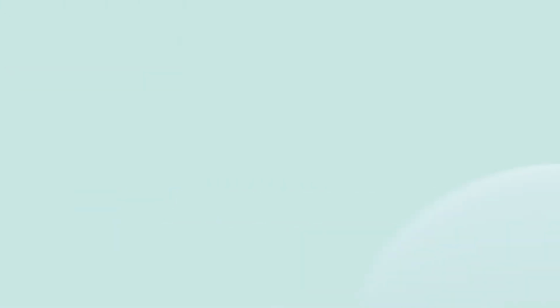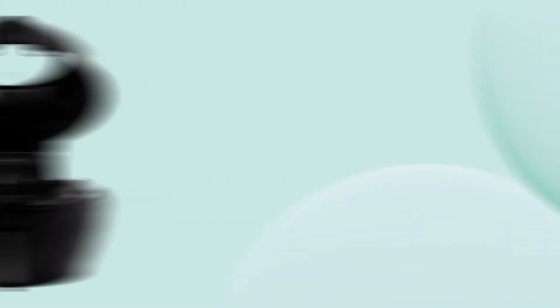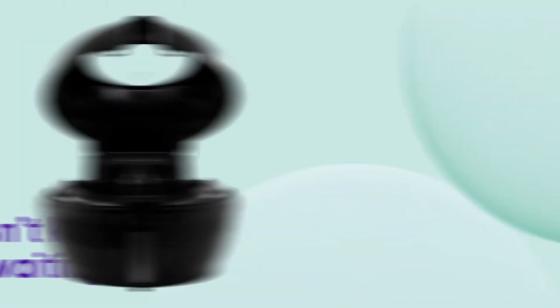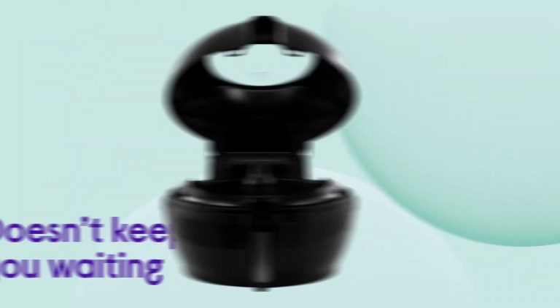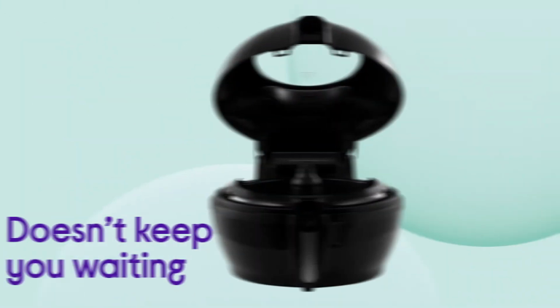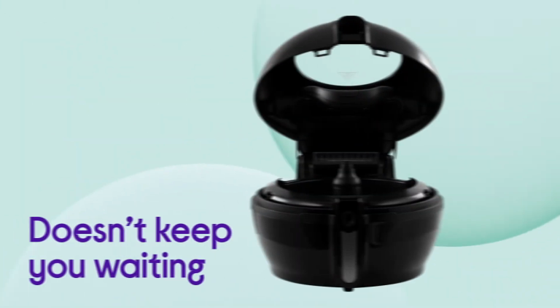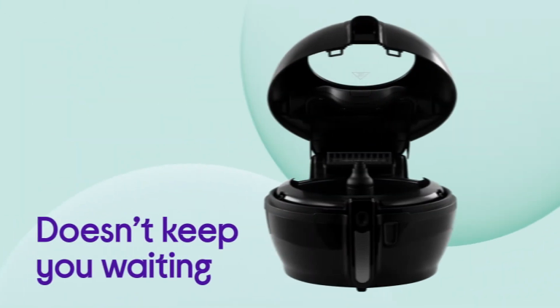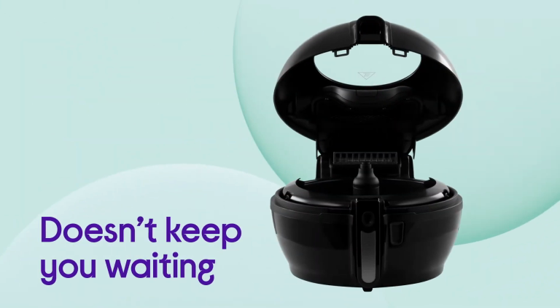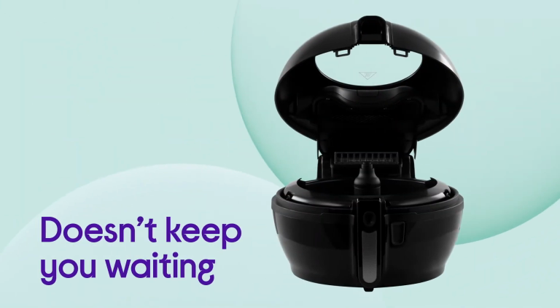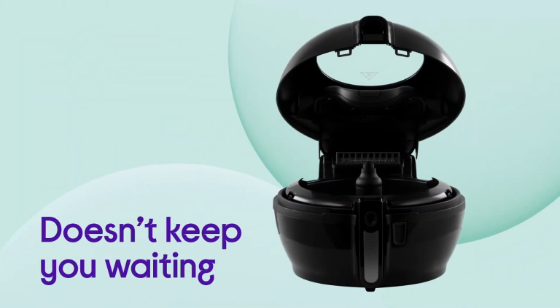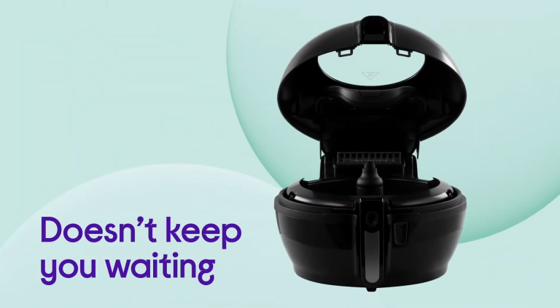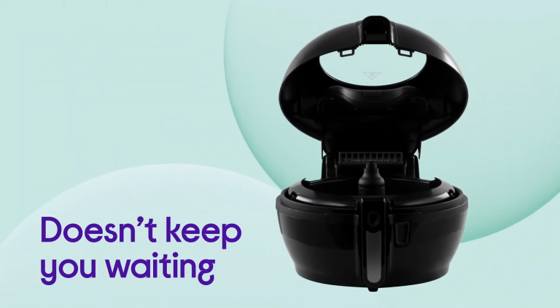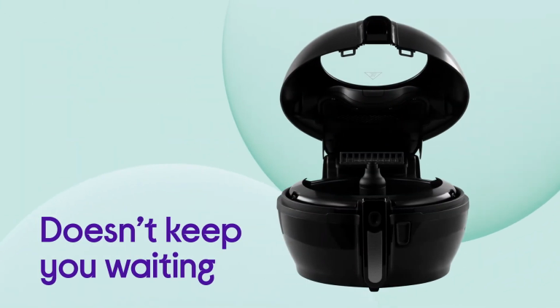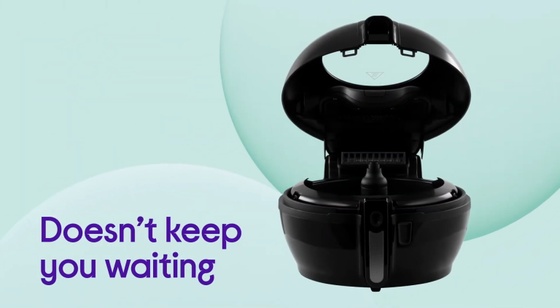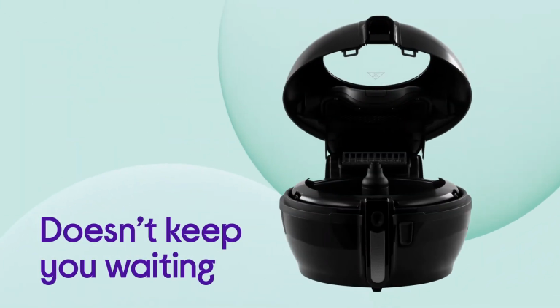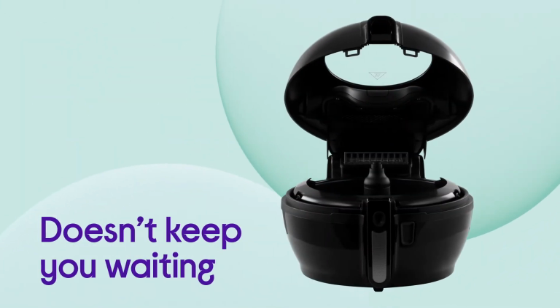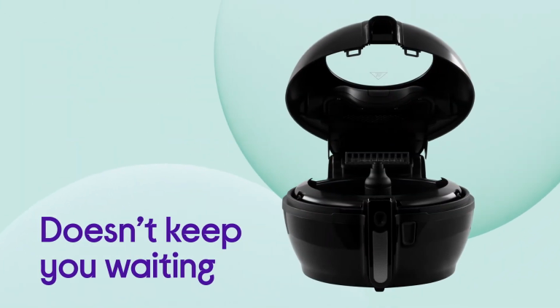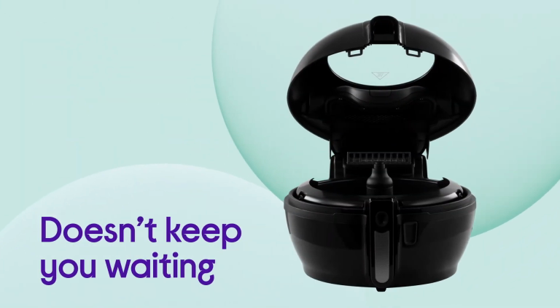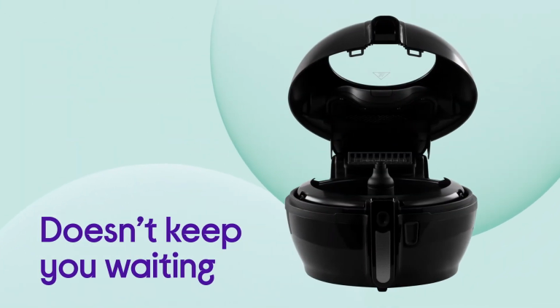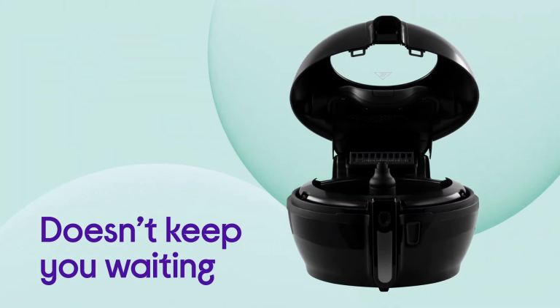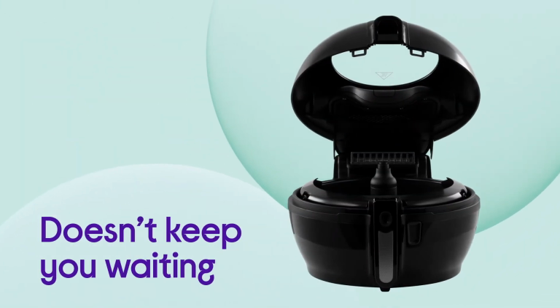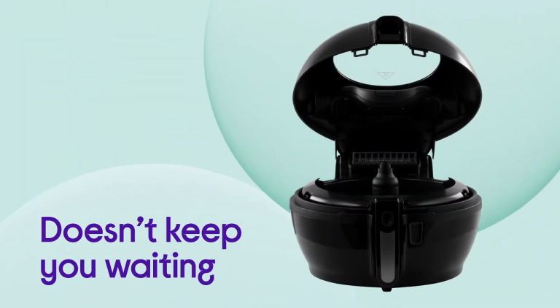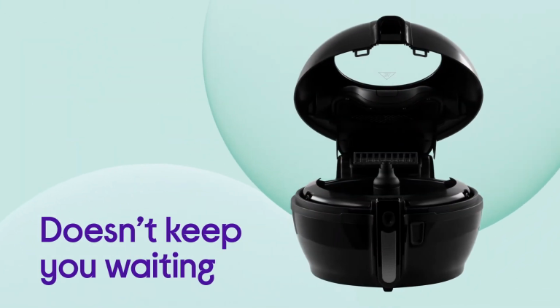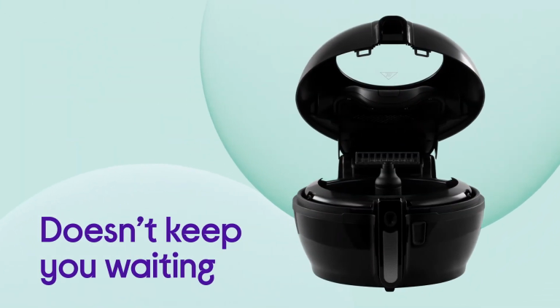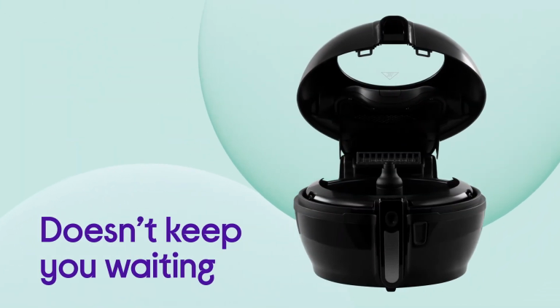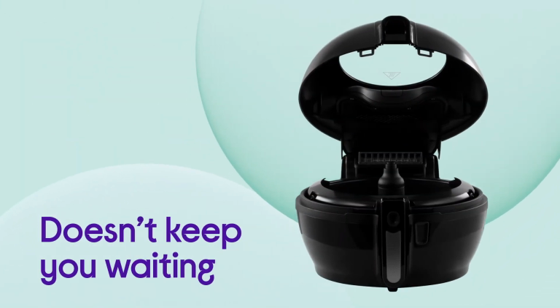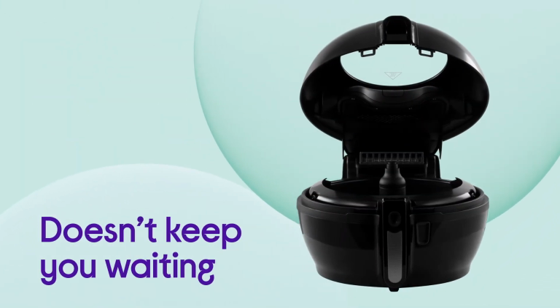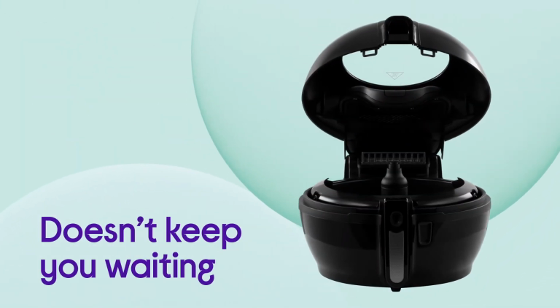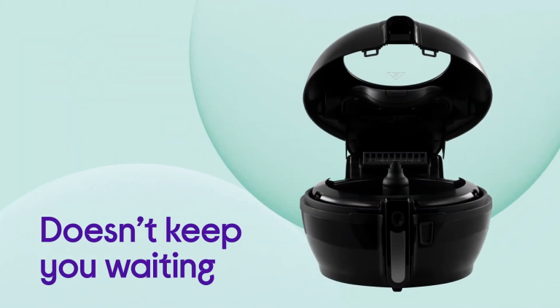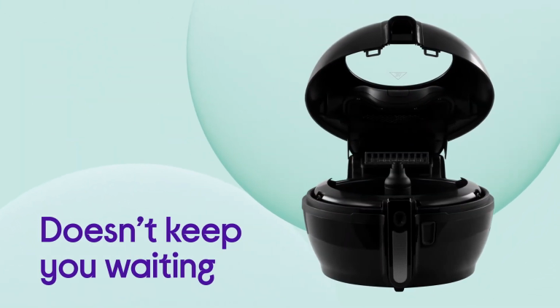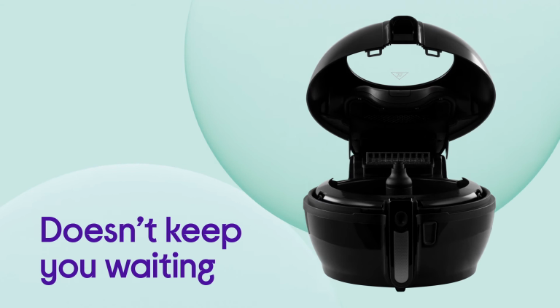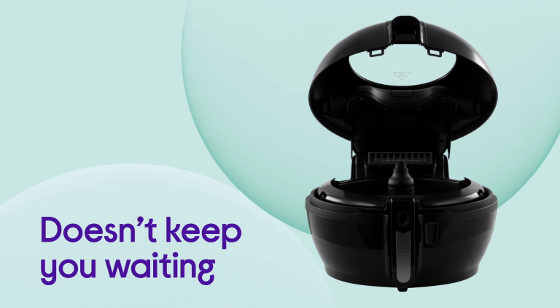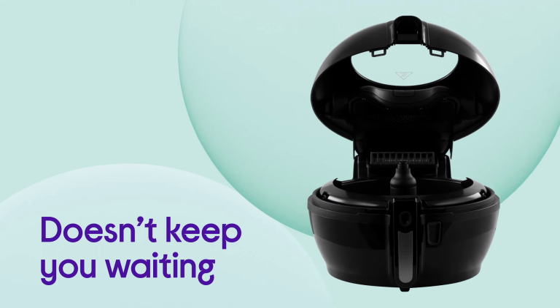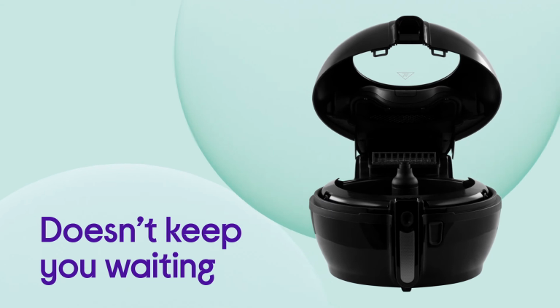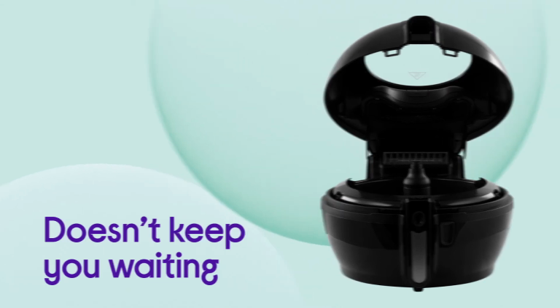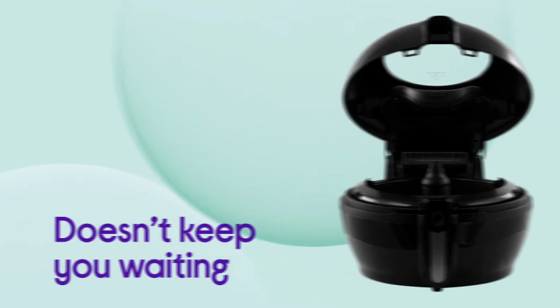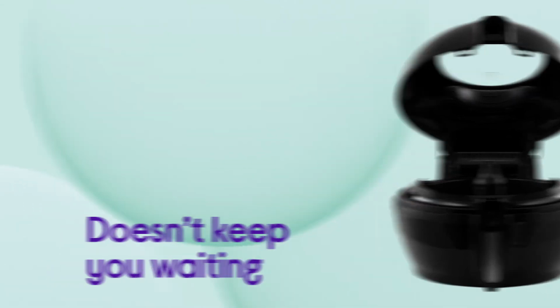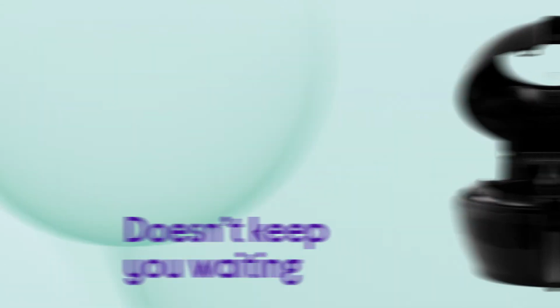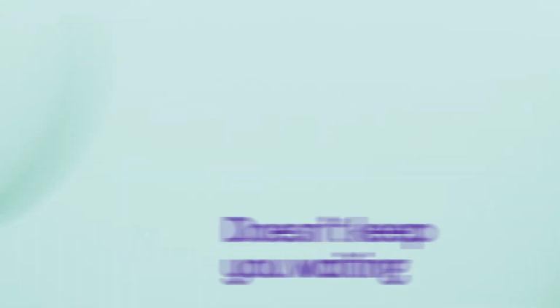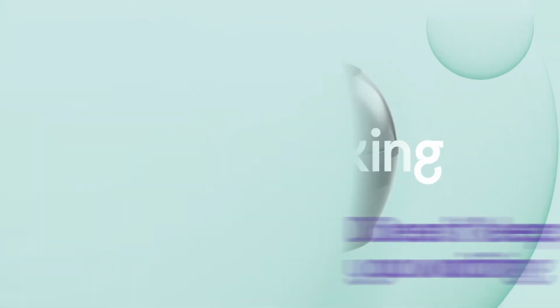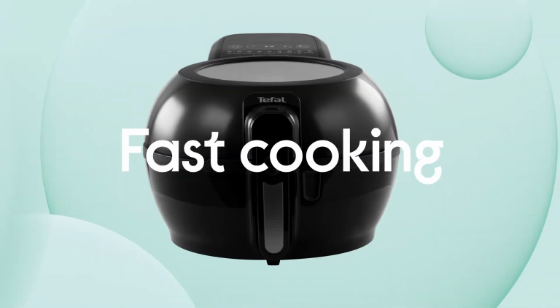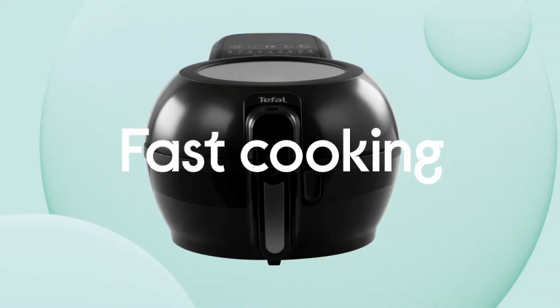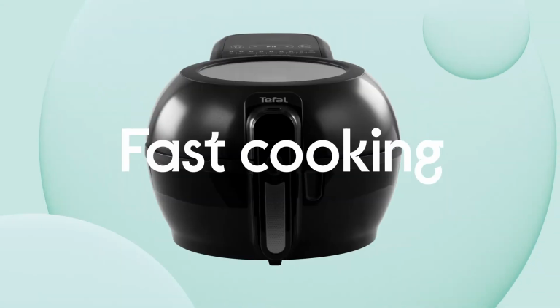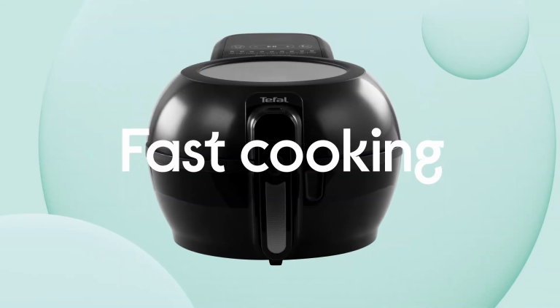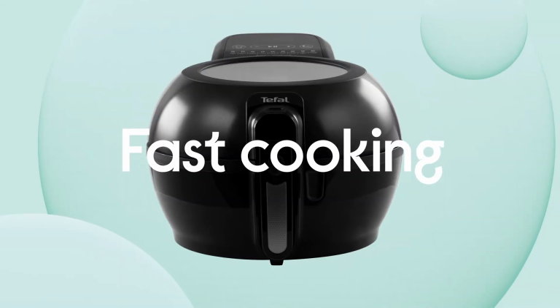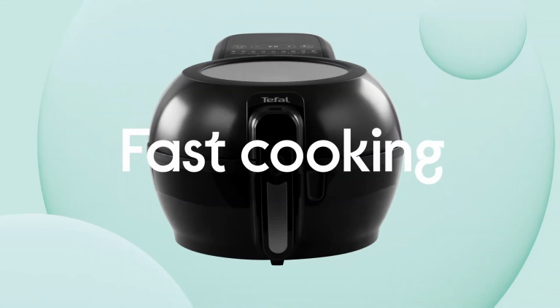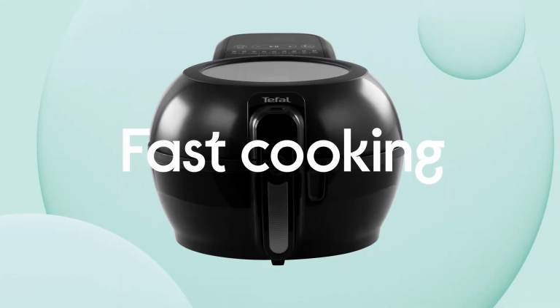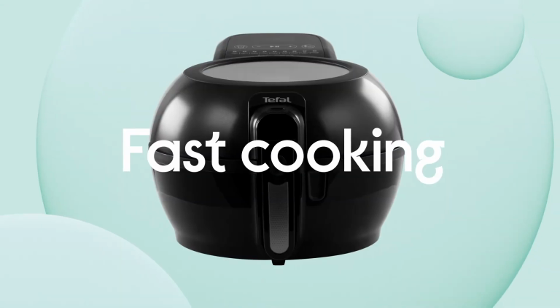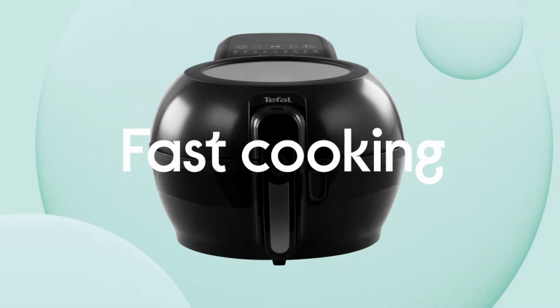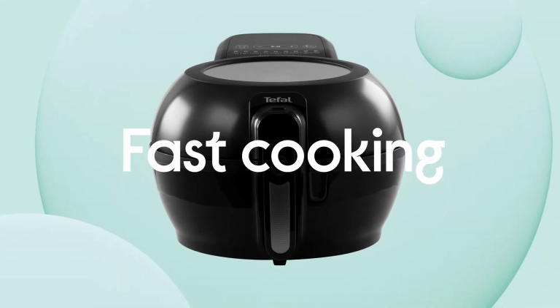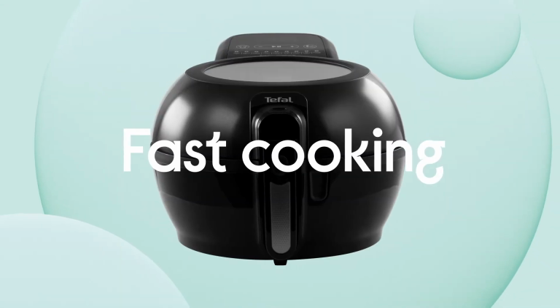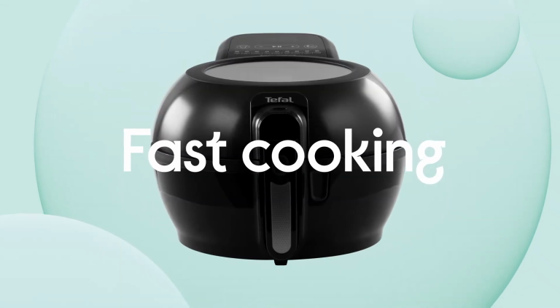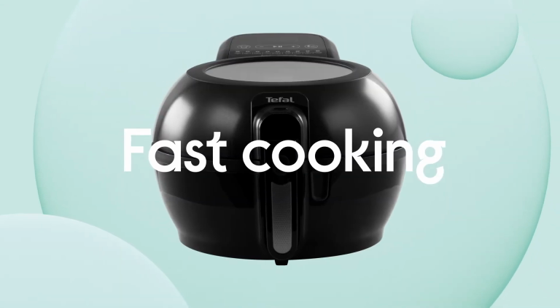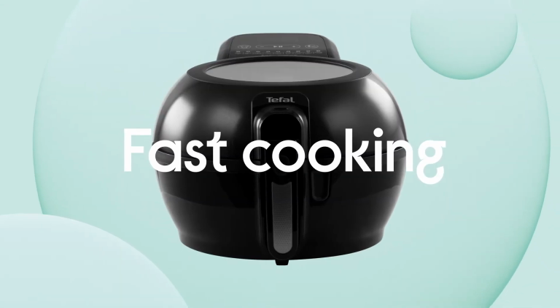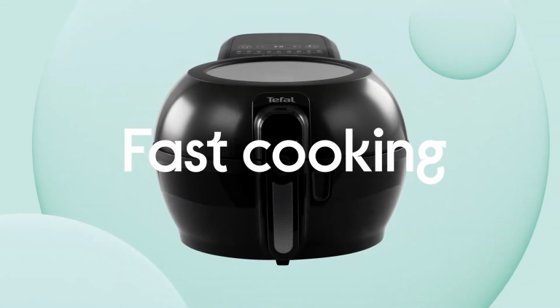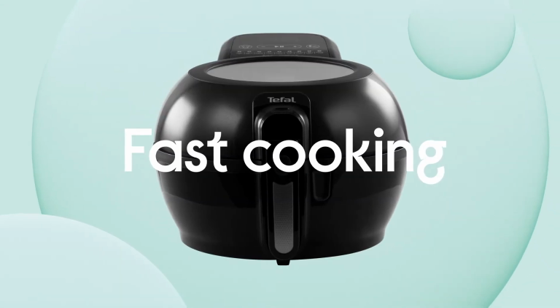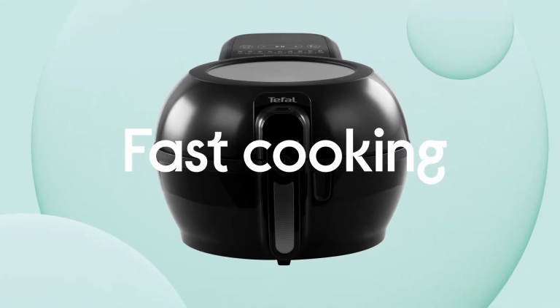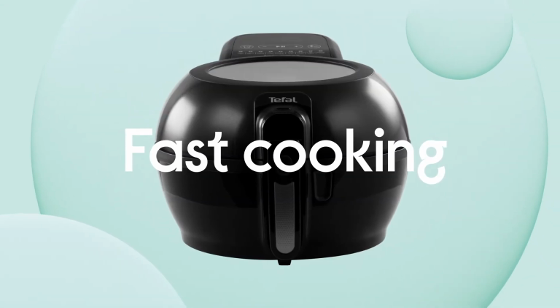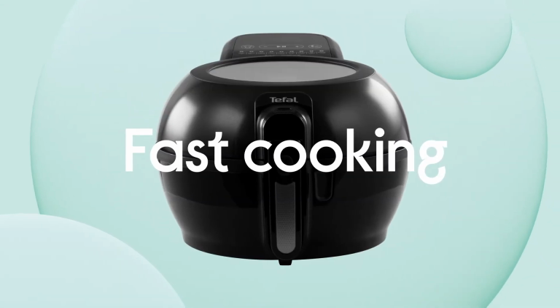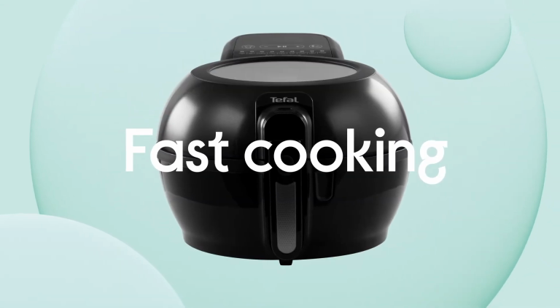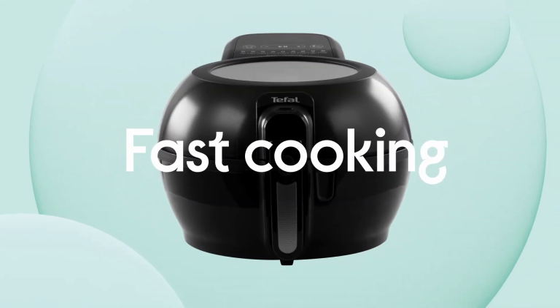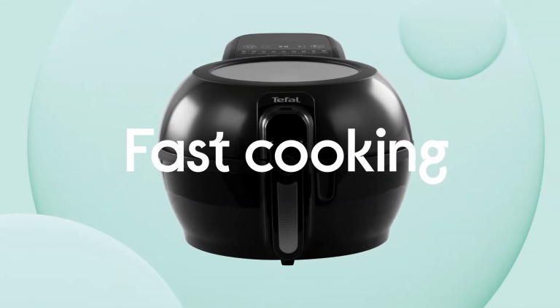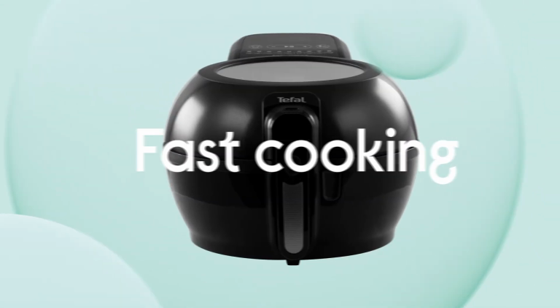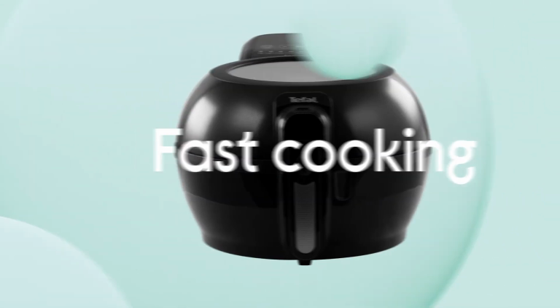It doesn't keep you waiting around for your food, with fast cooking that's 30% quicker than most other ActiFry models.